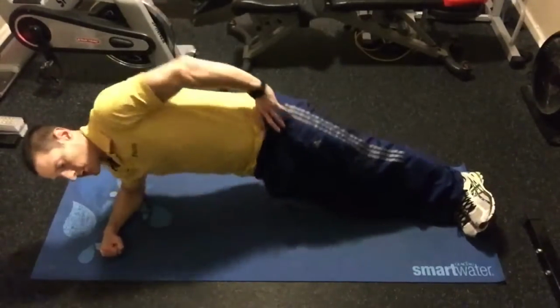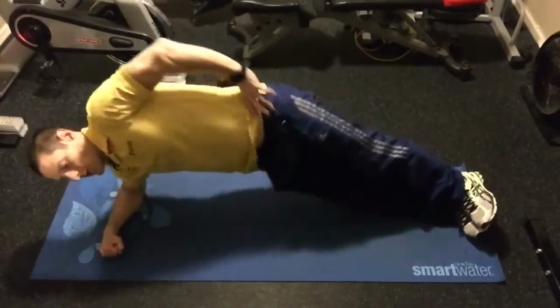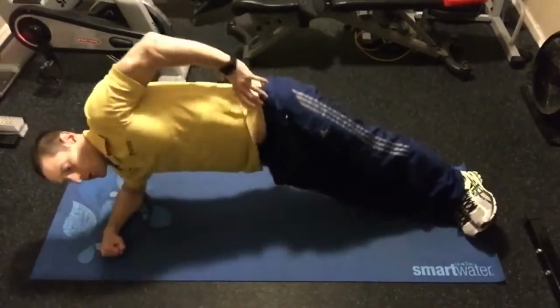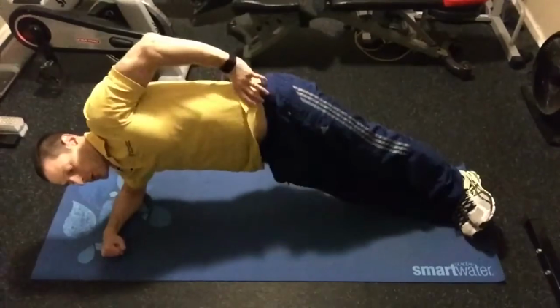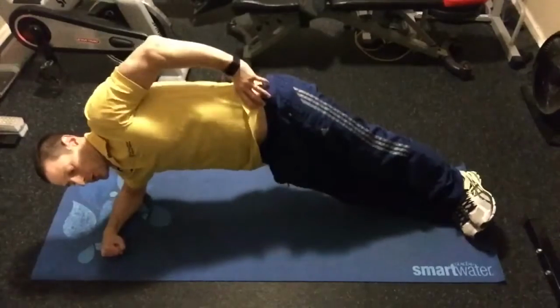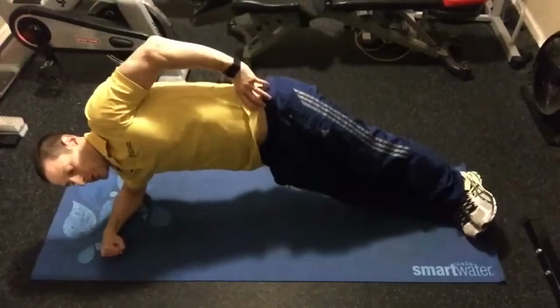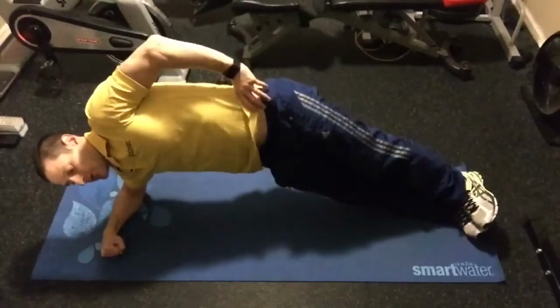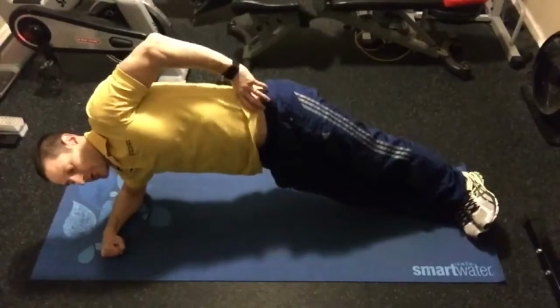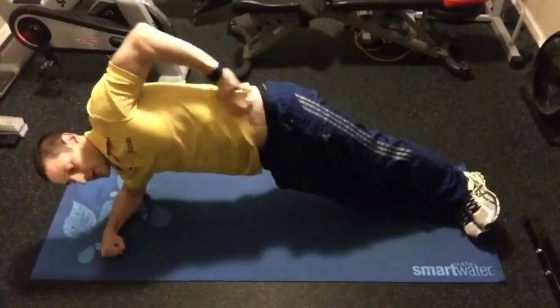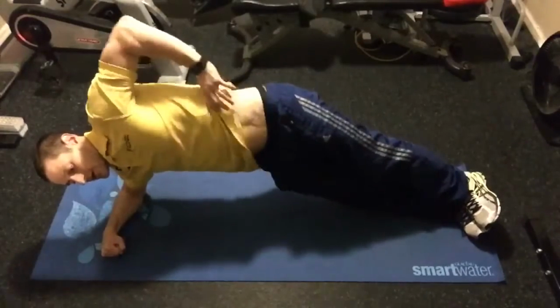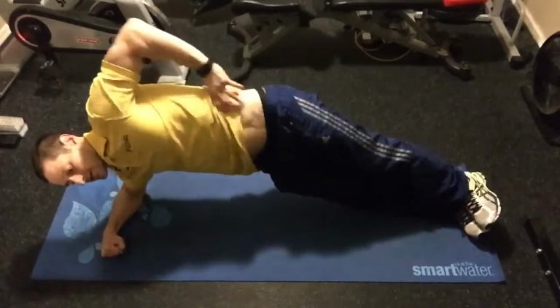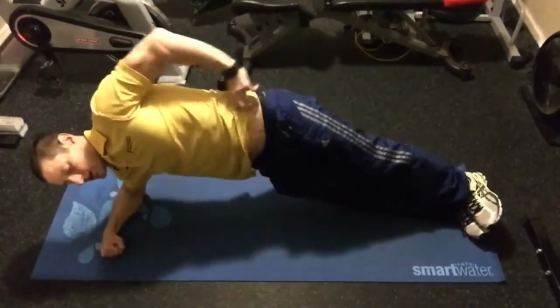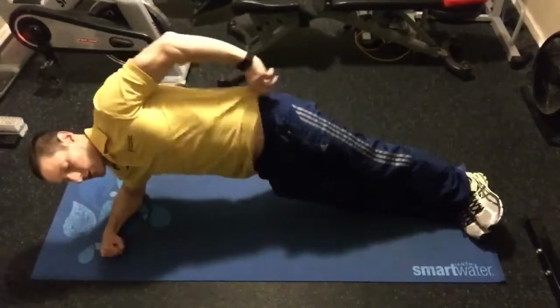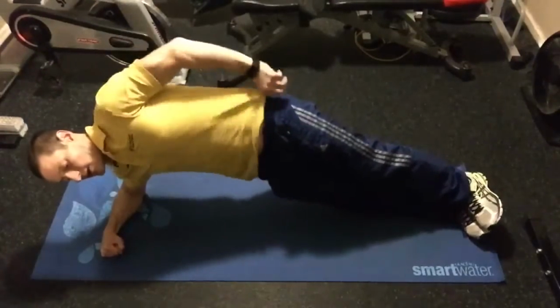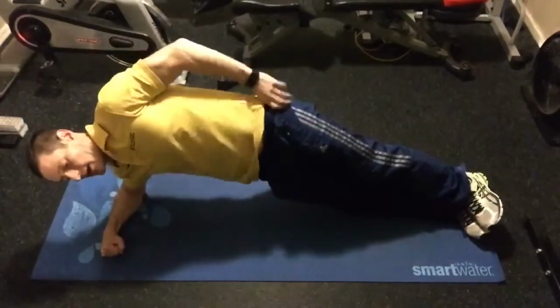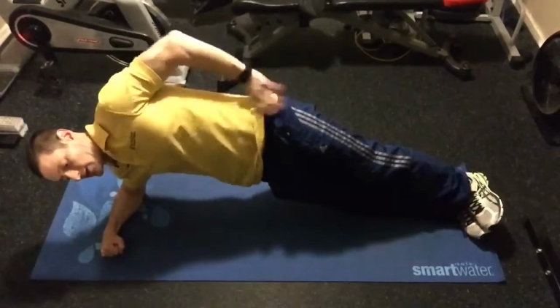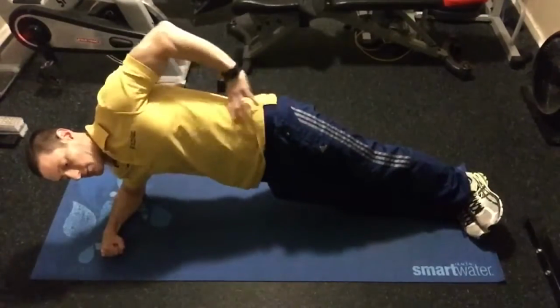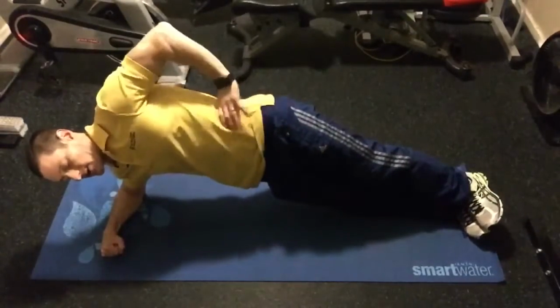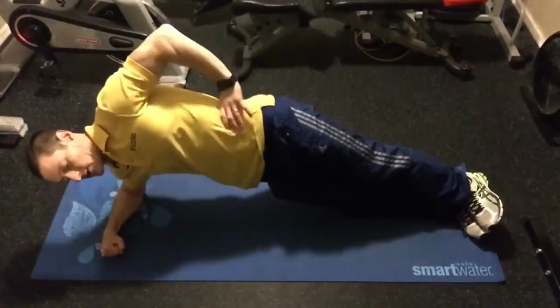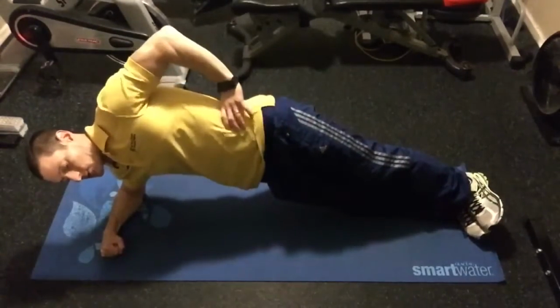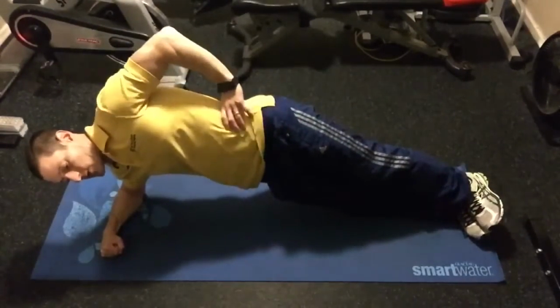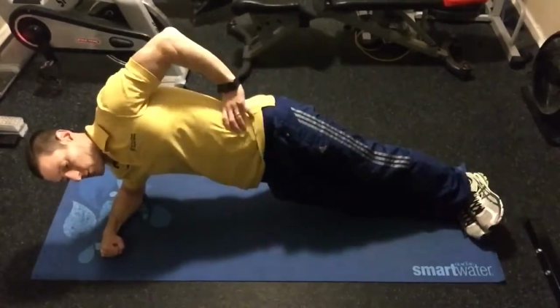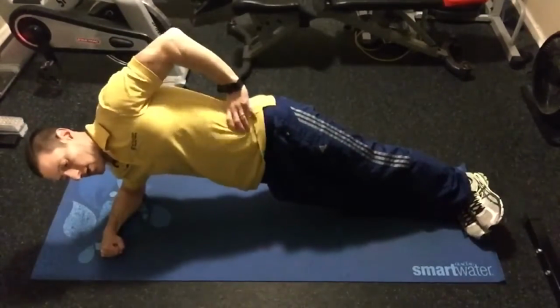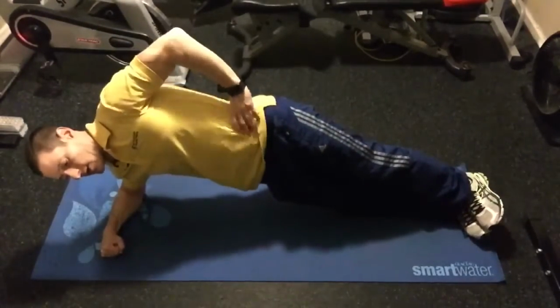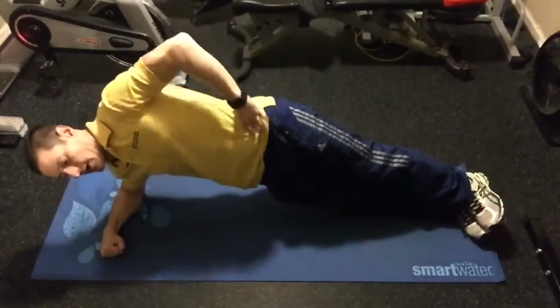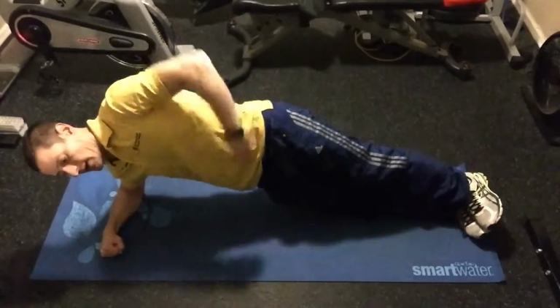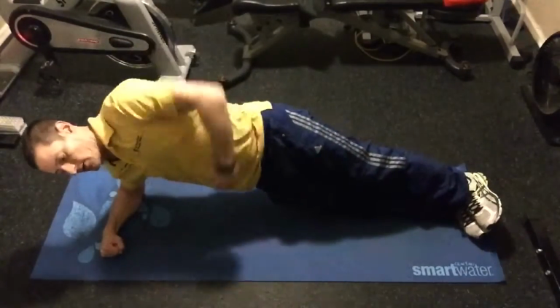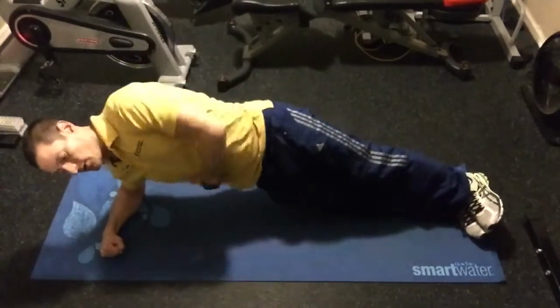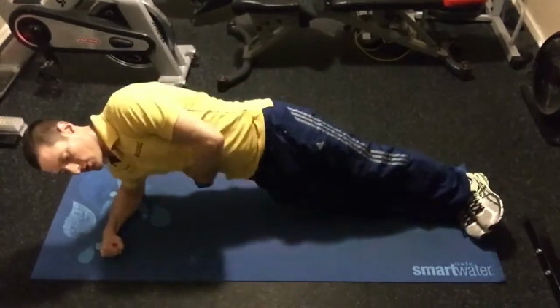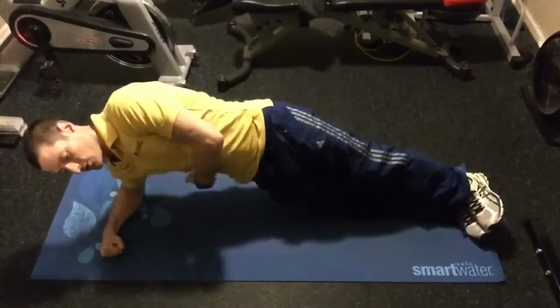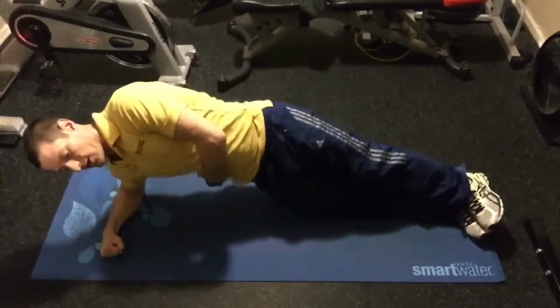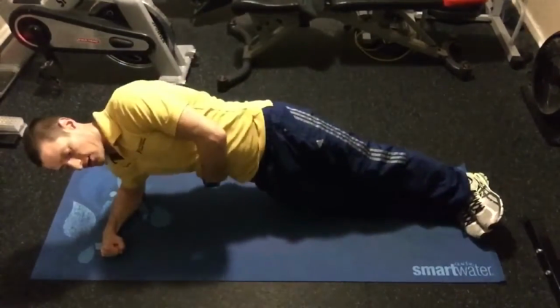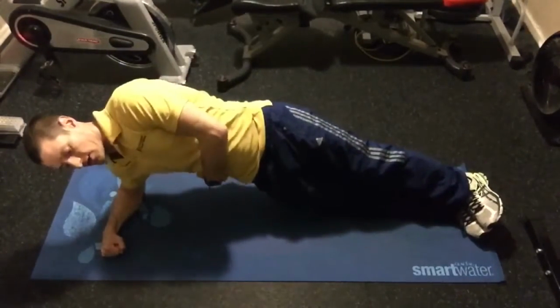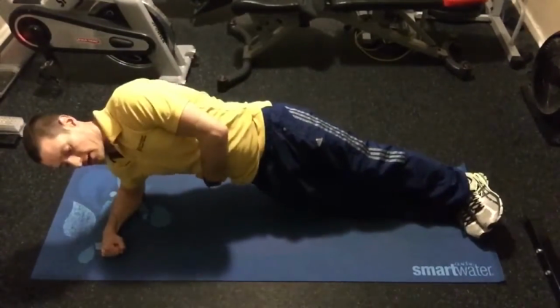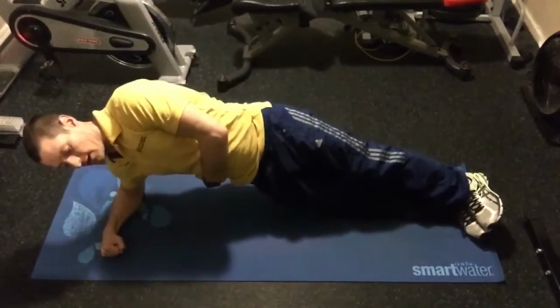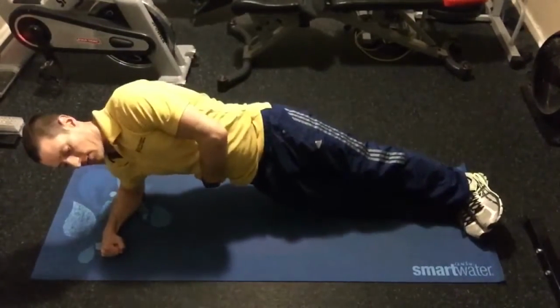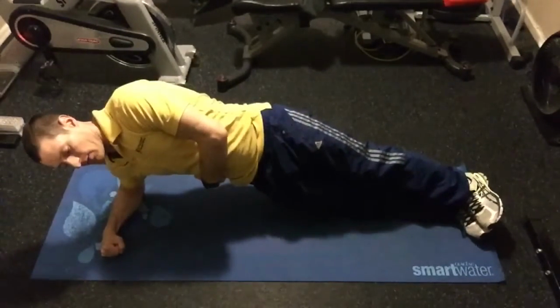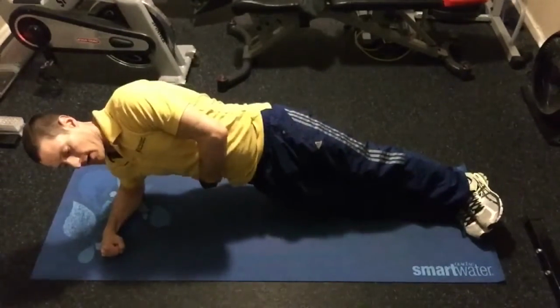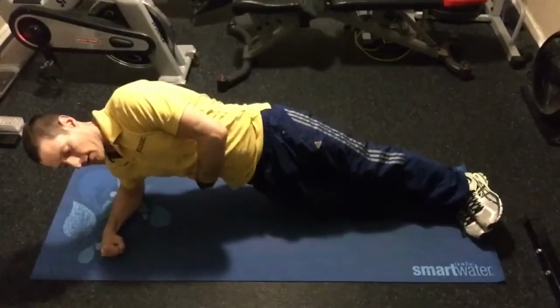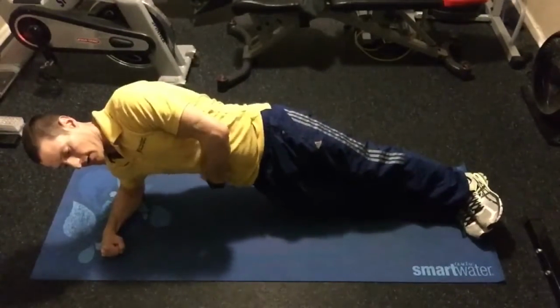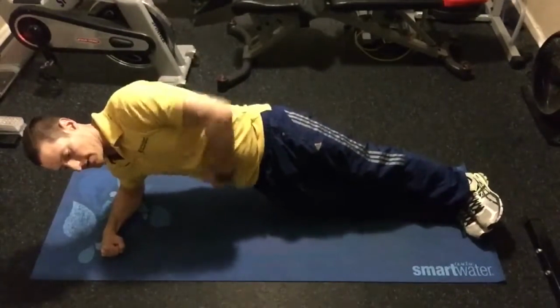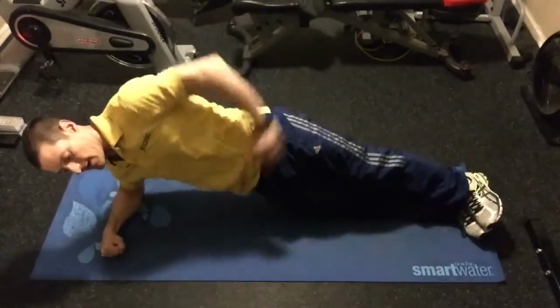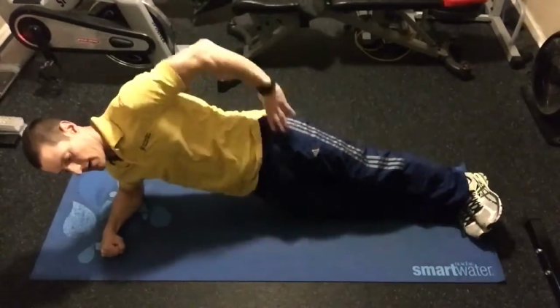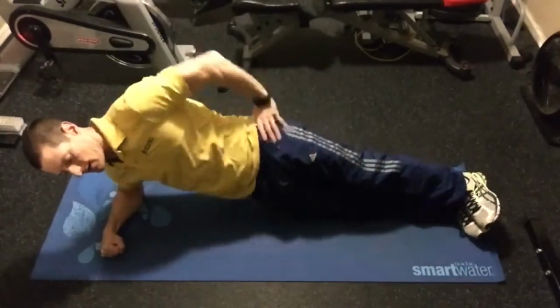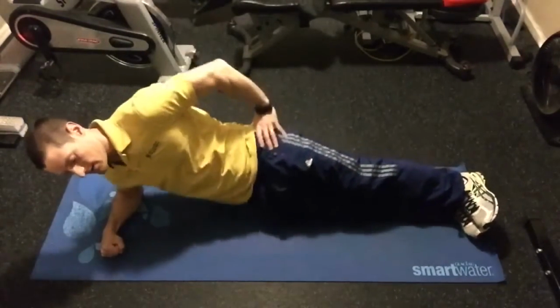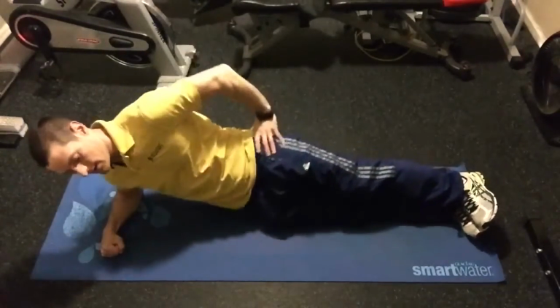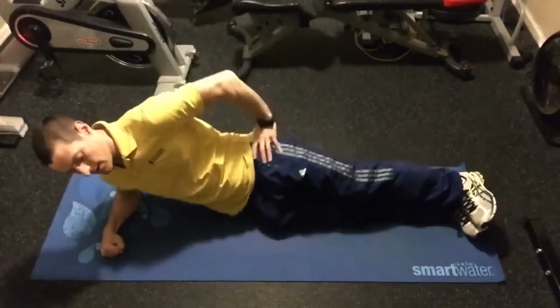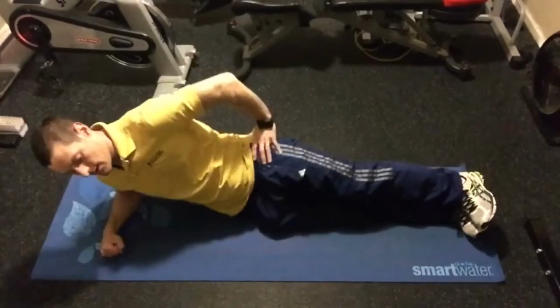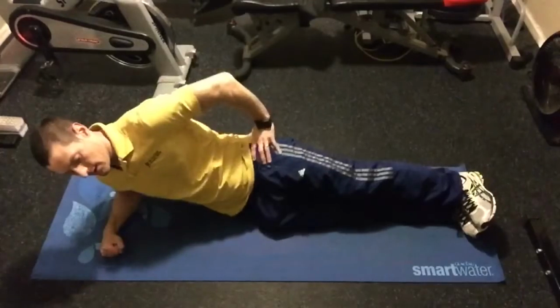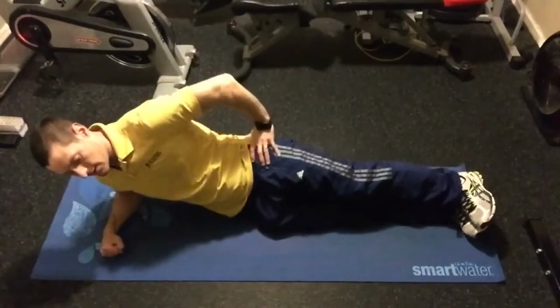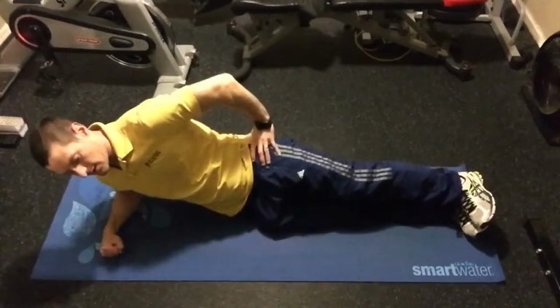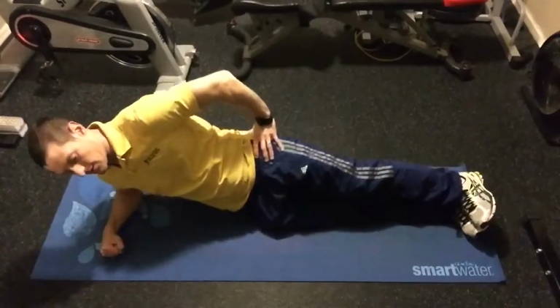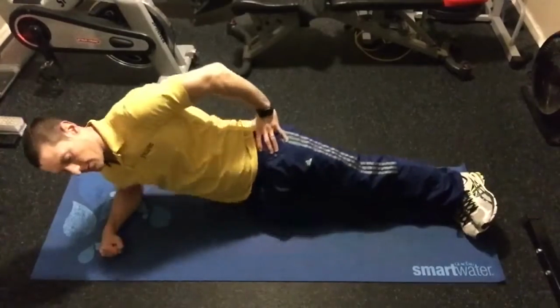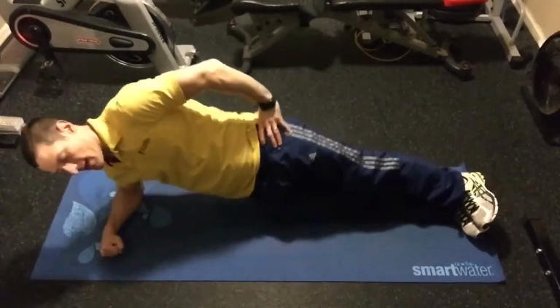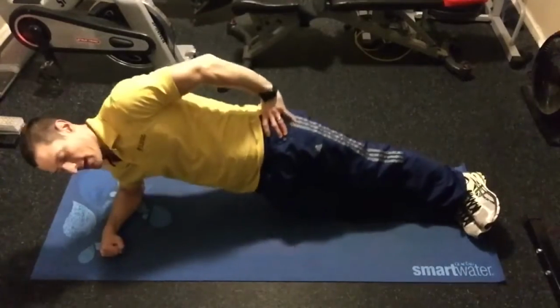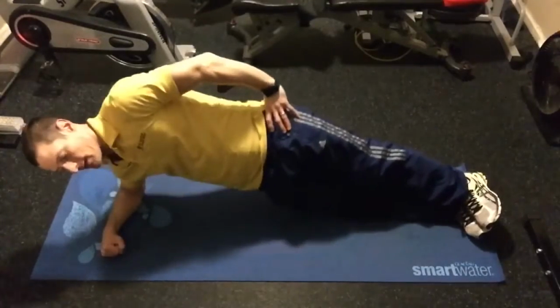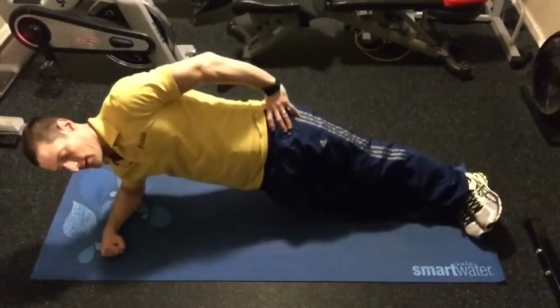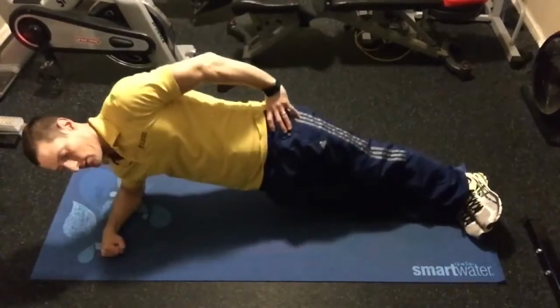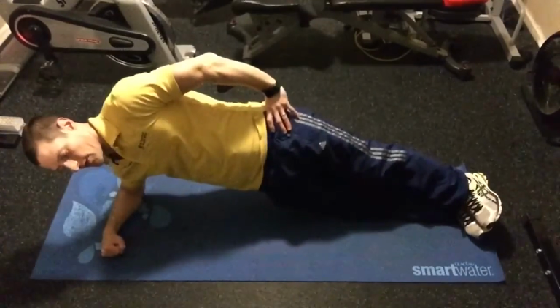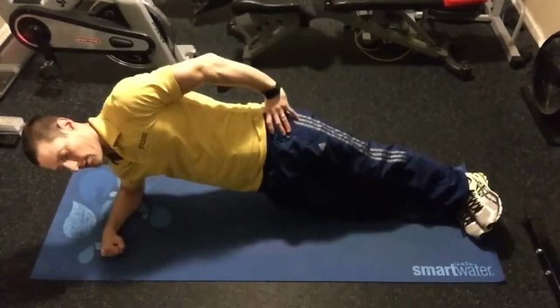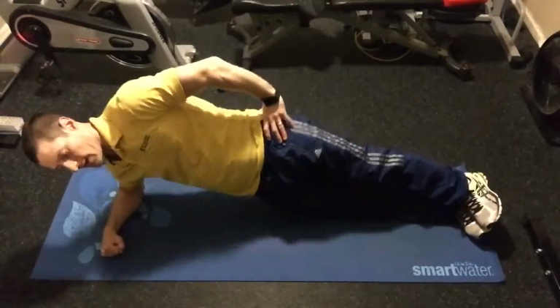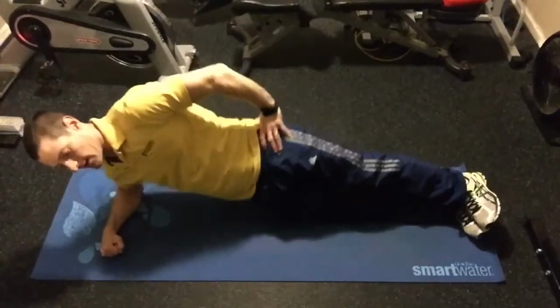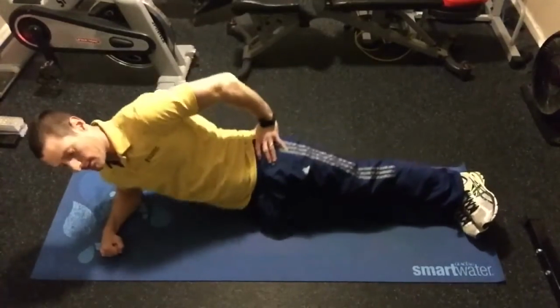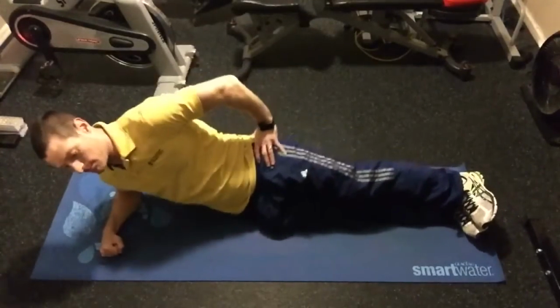Don't go too far because then you're engaging muscles we don't want to engage. Try to just keep it right on this side, touch the mat, right back up.